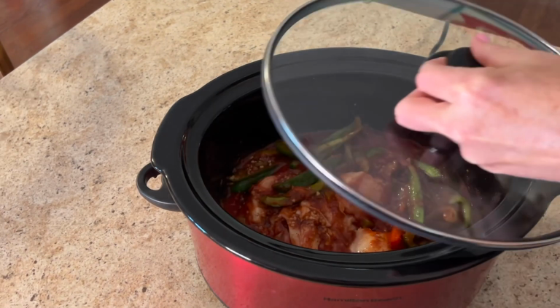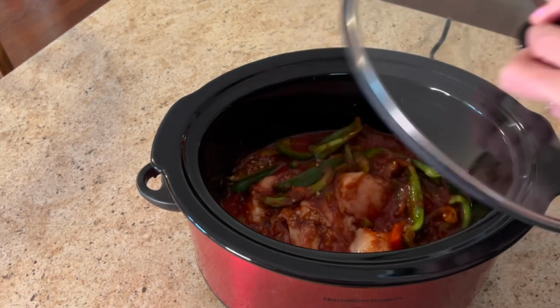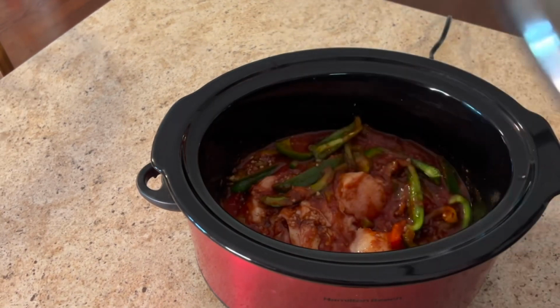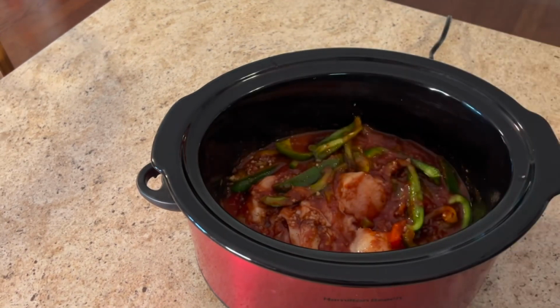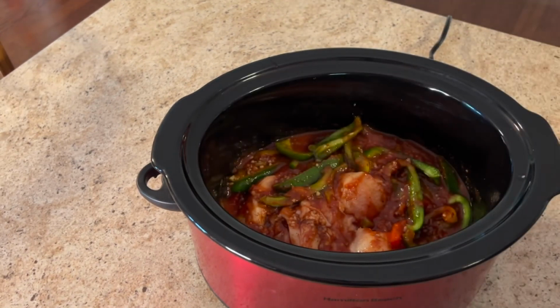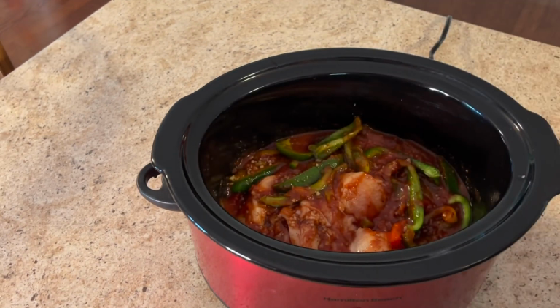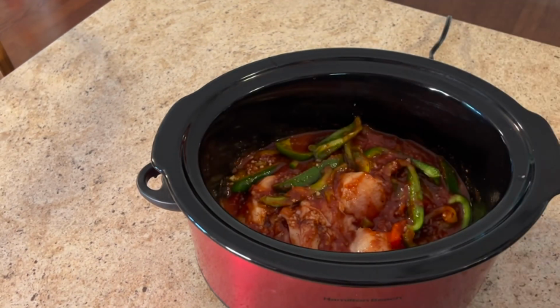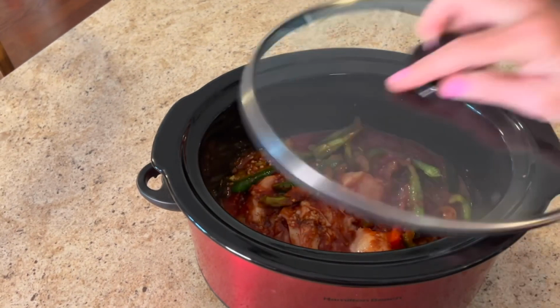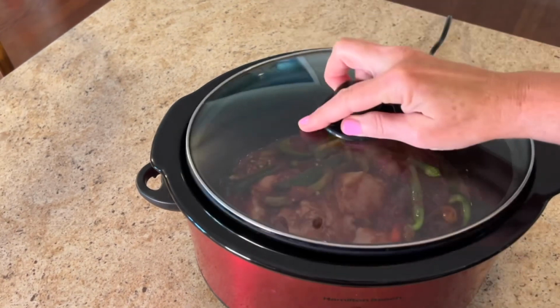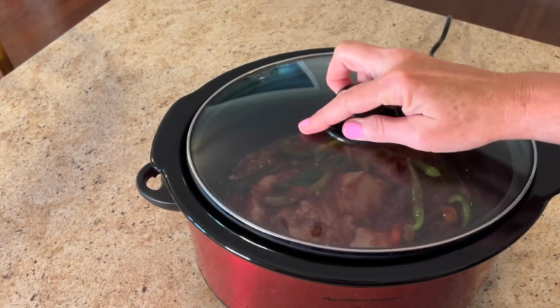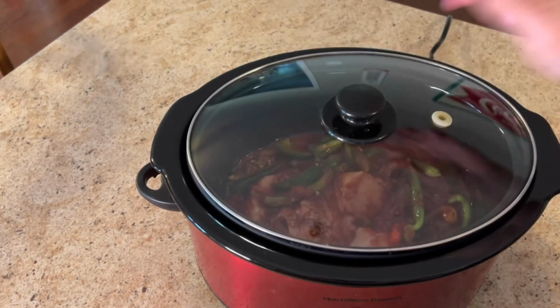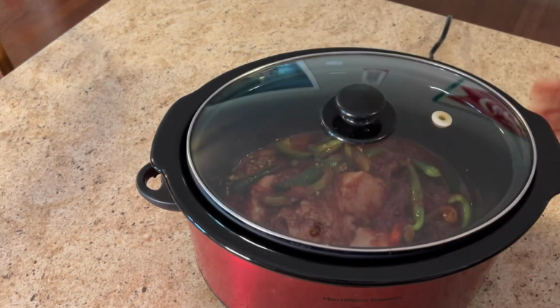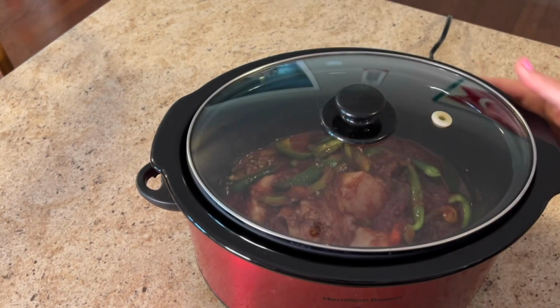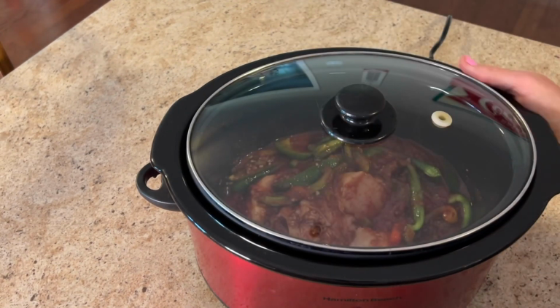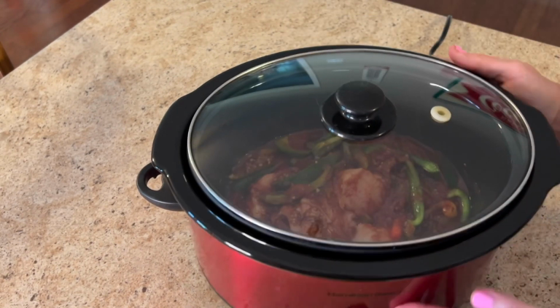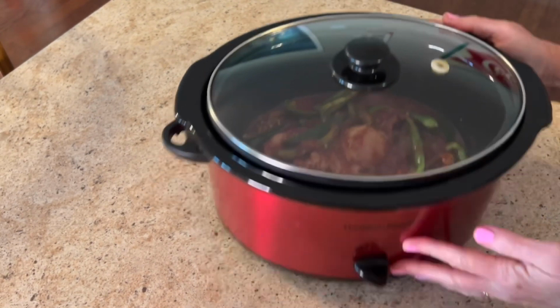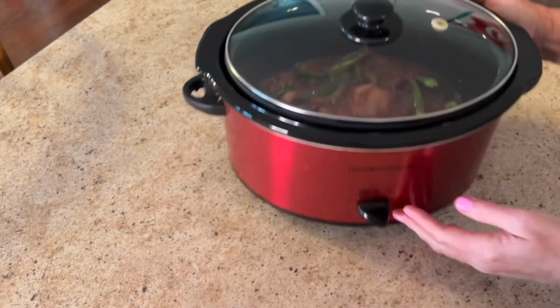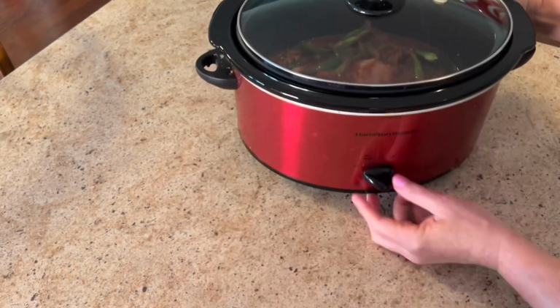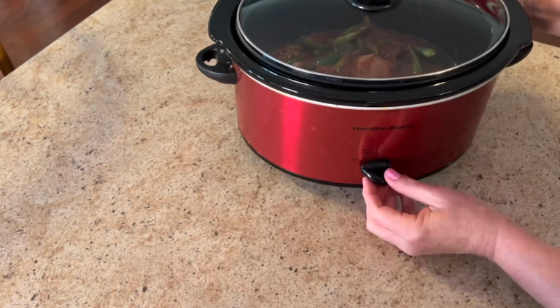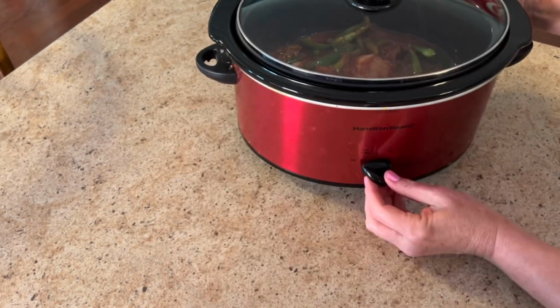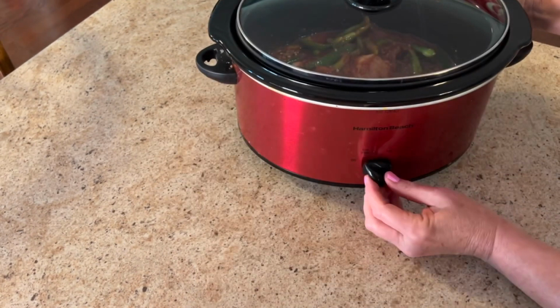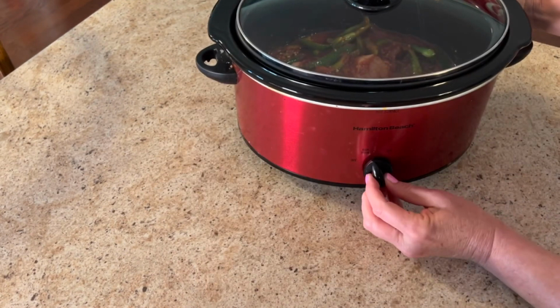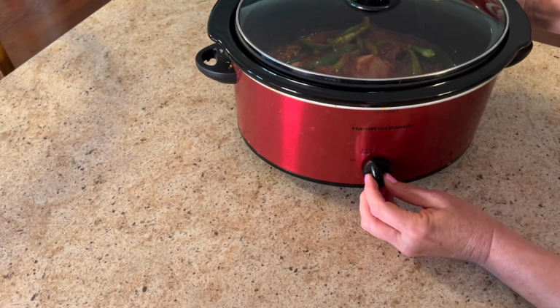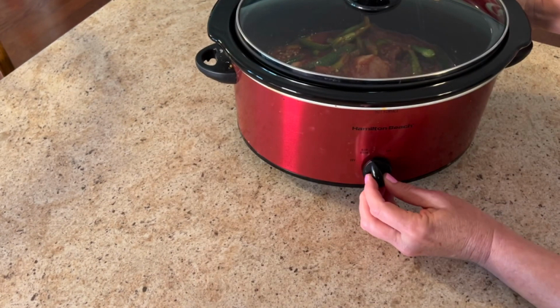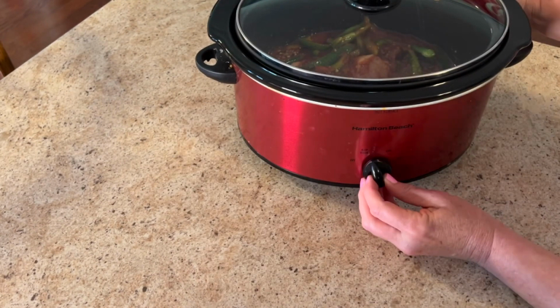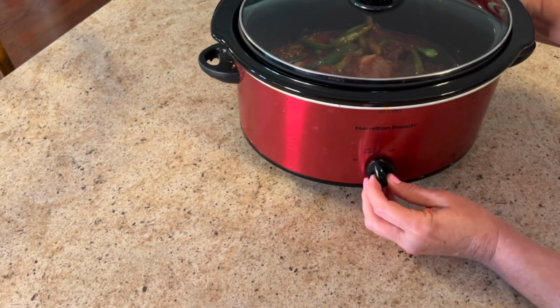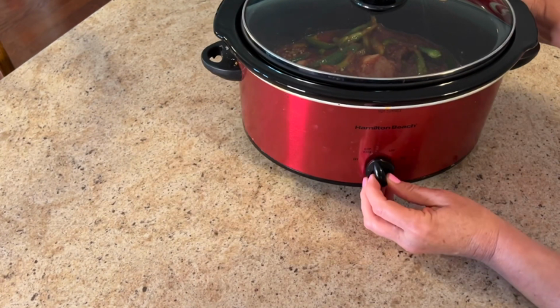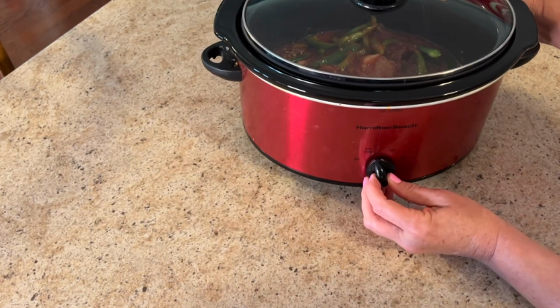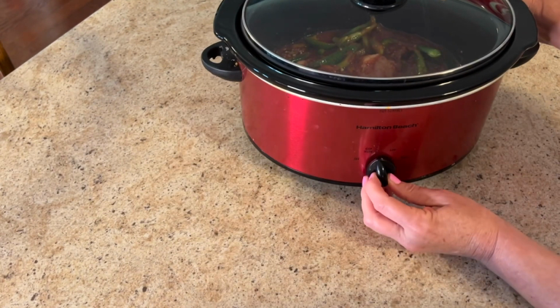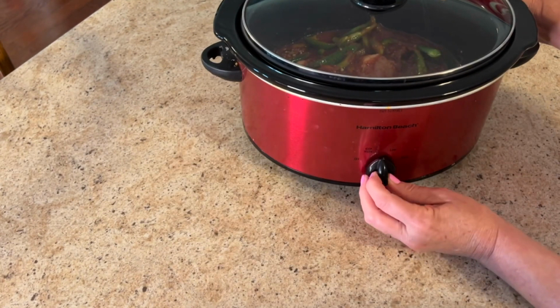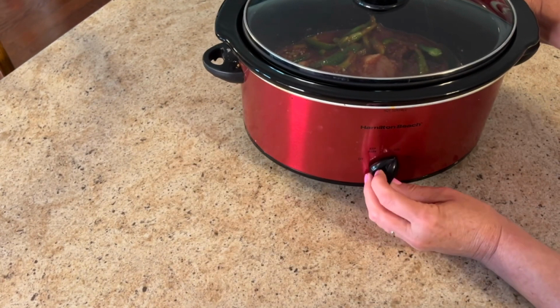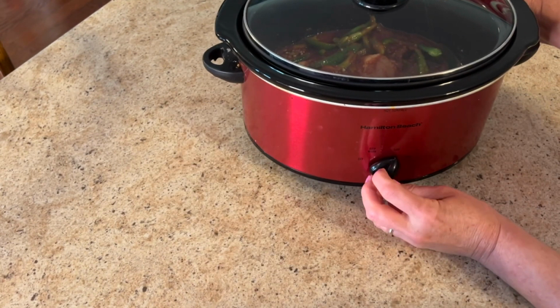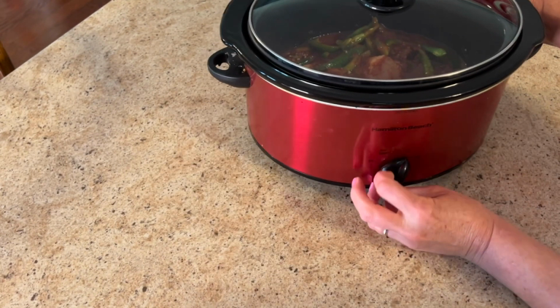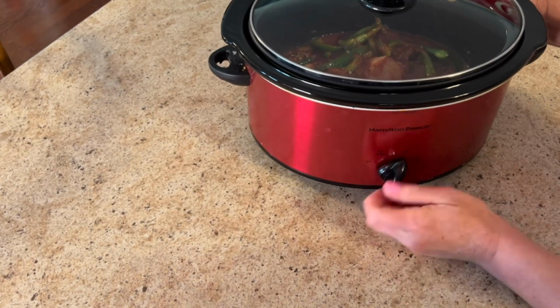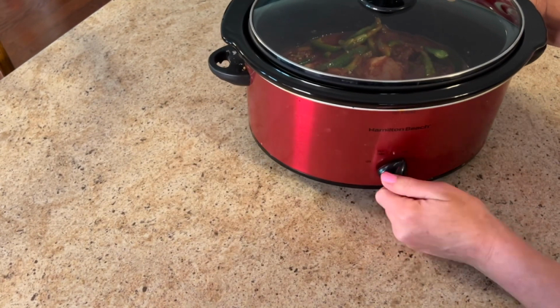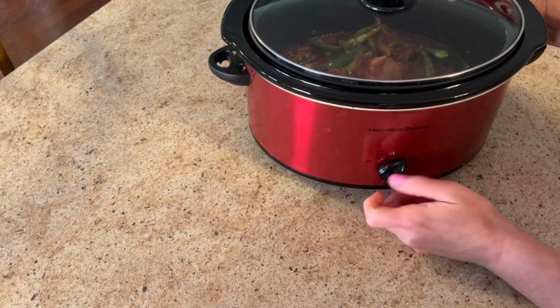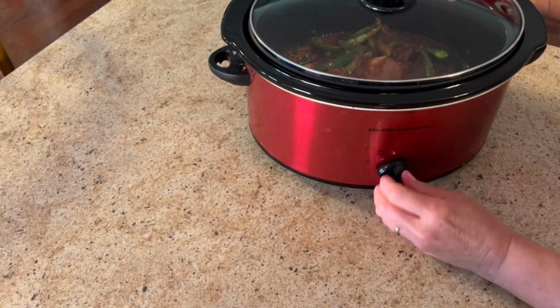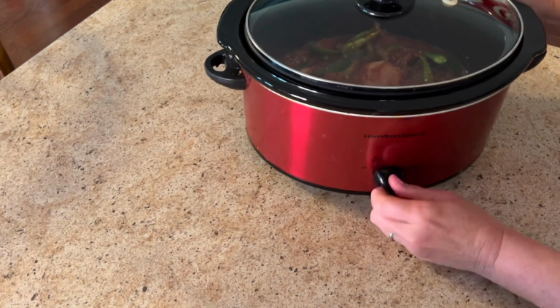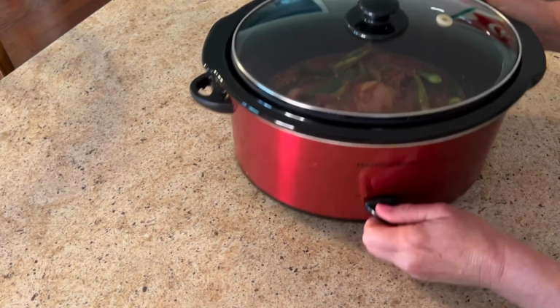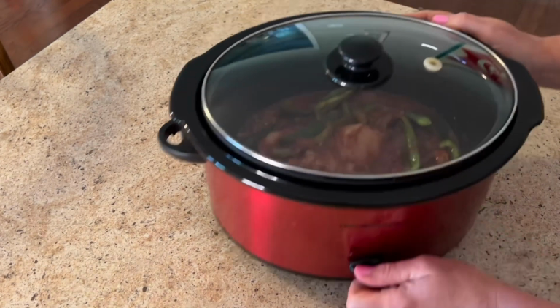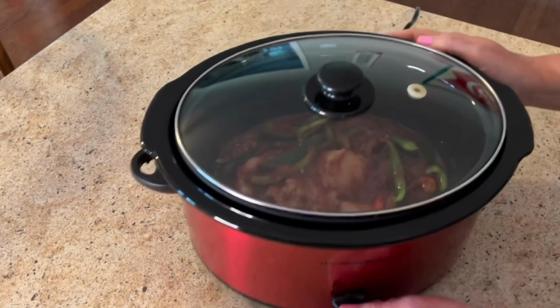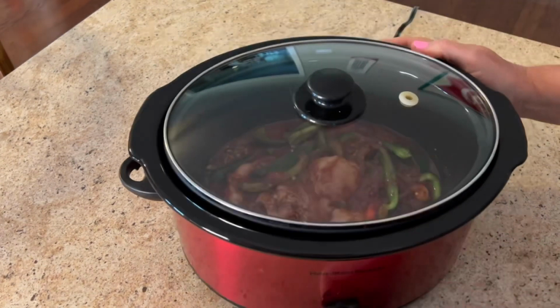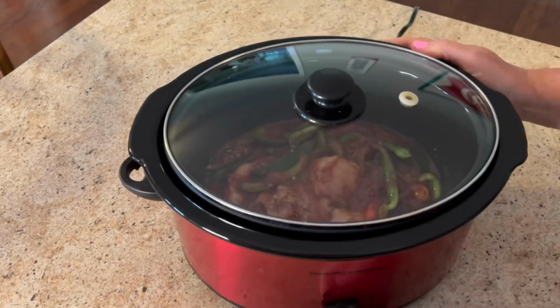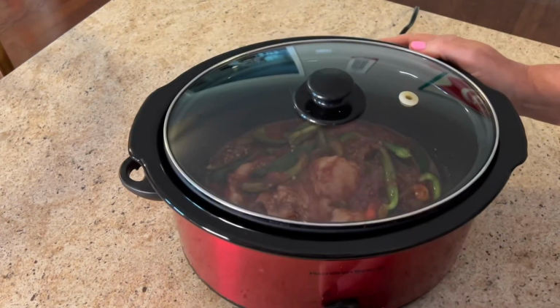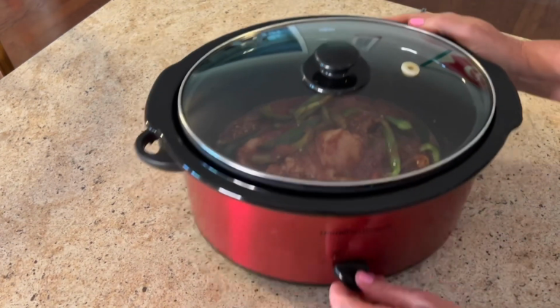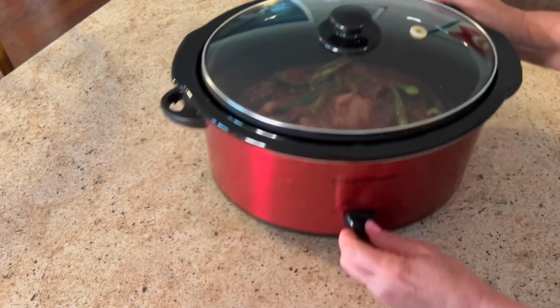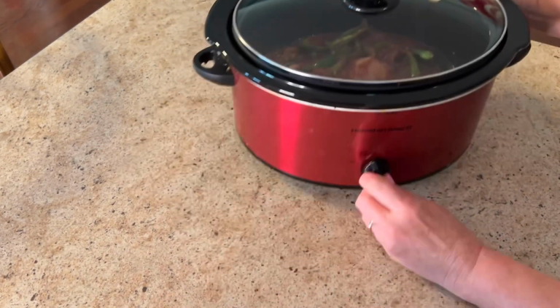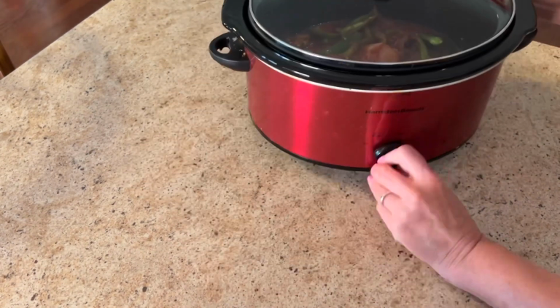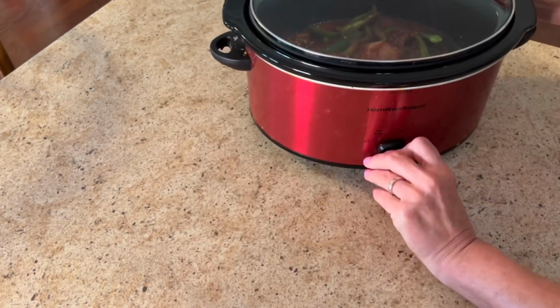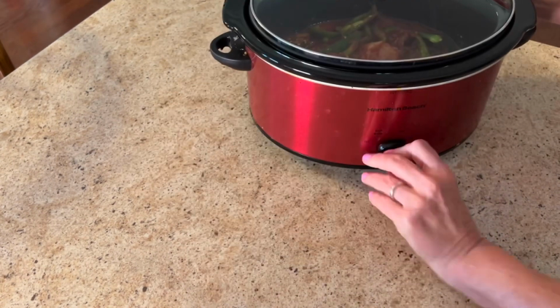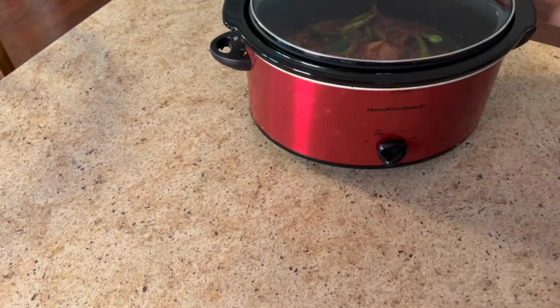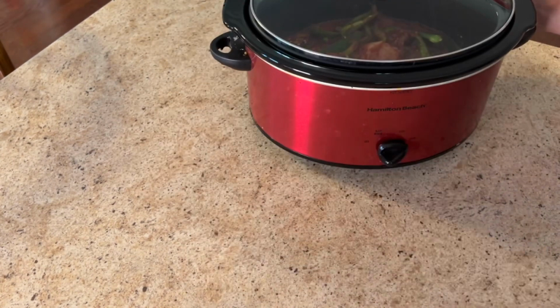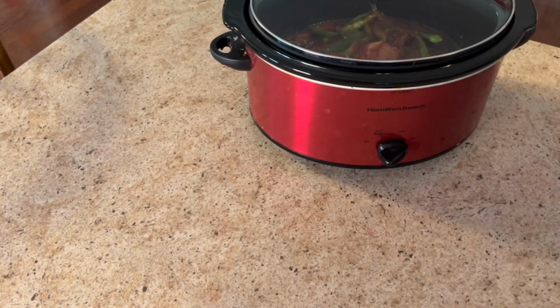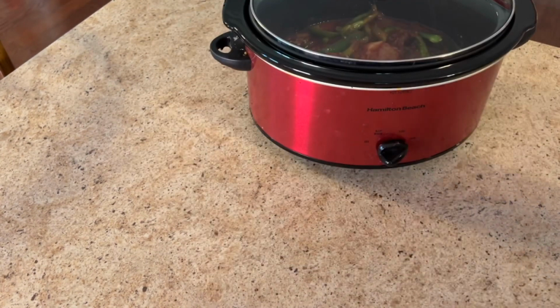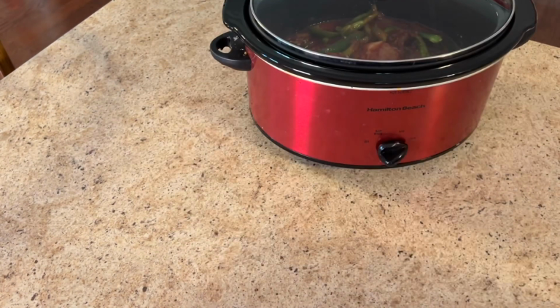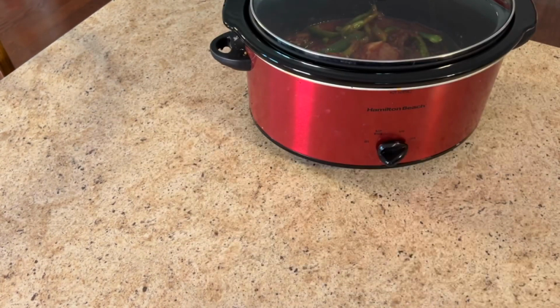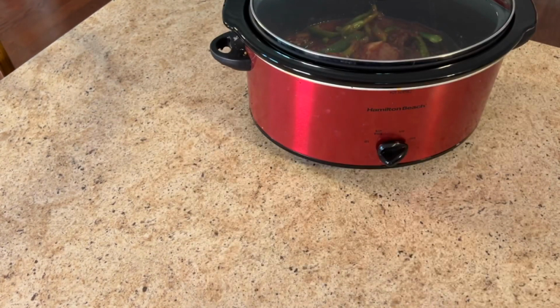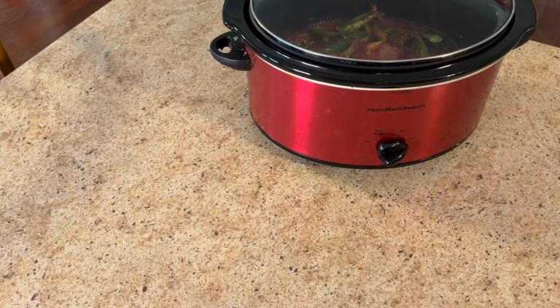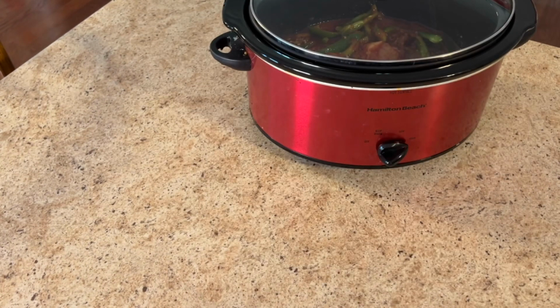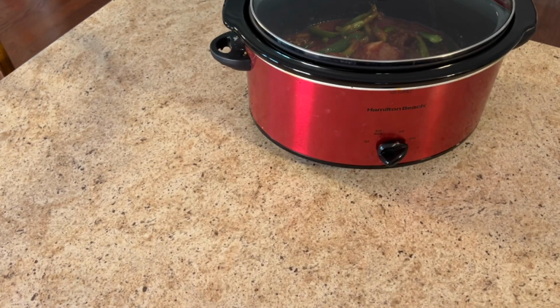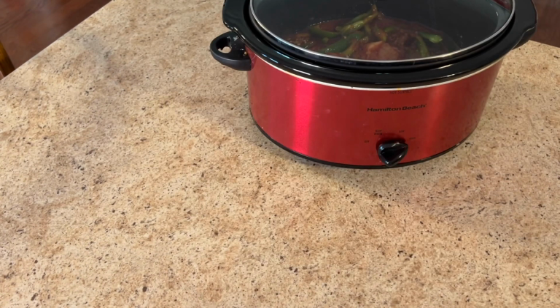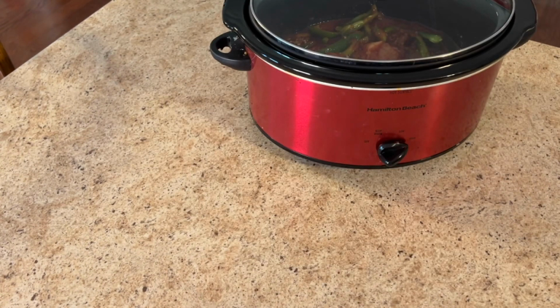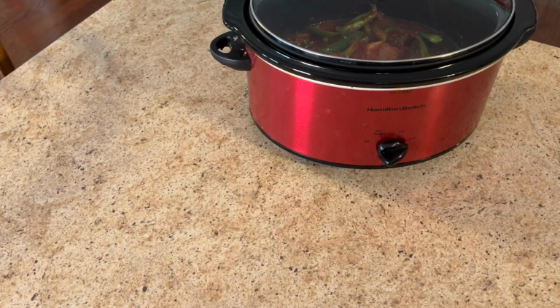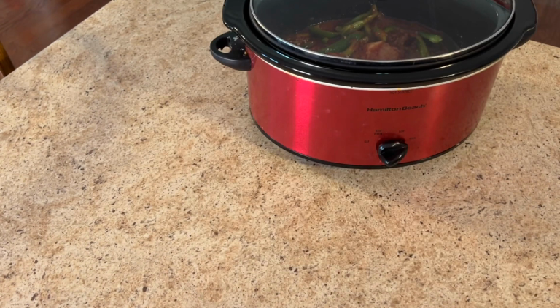Plug up that crock pot, turn it on to high, and we're going to cook this for two hours to start.